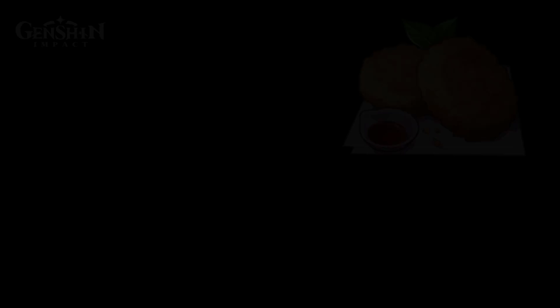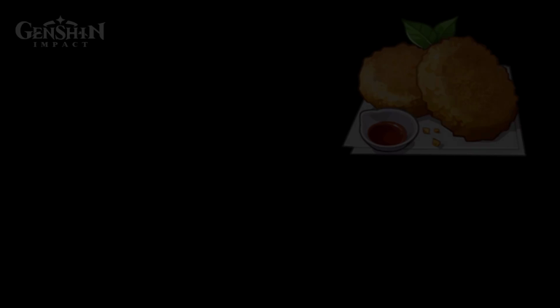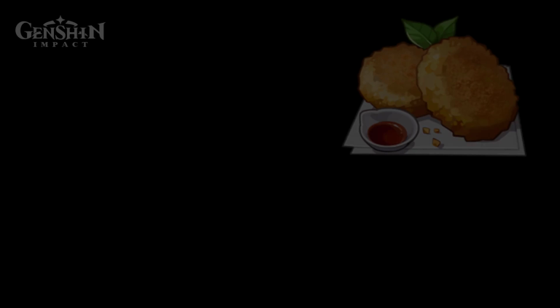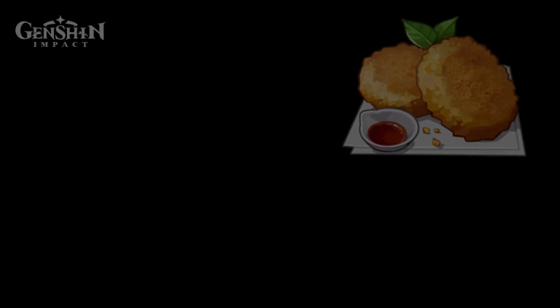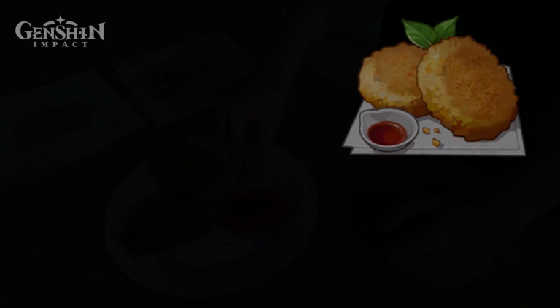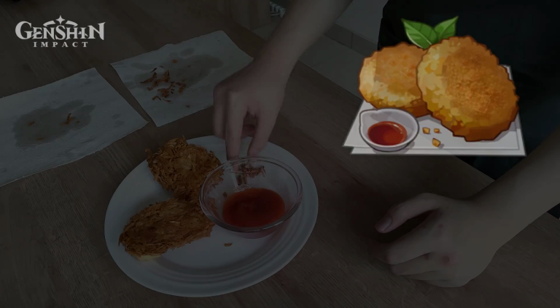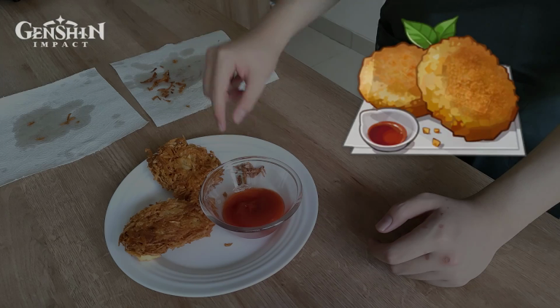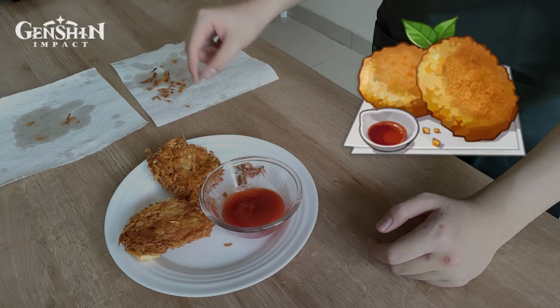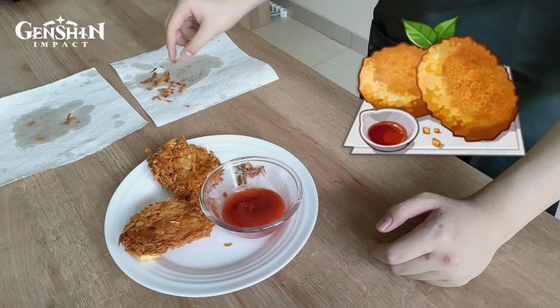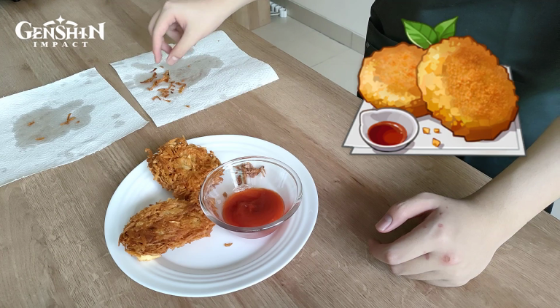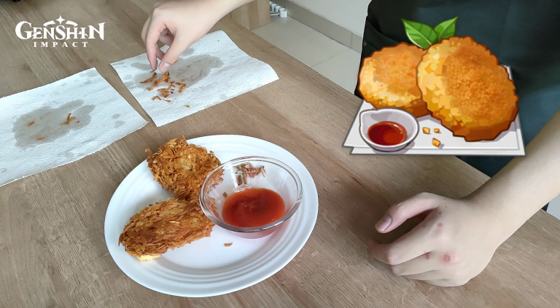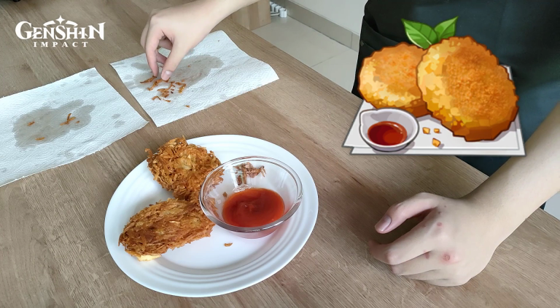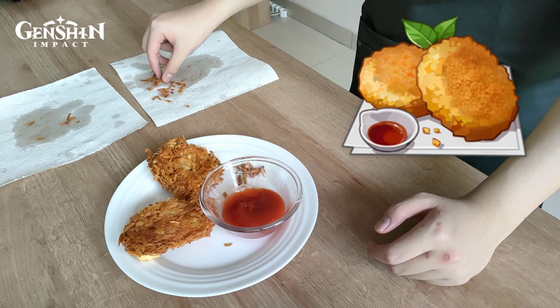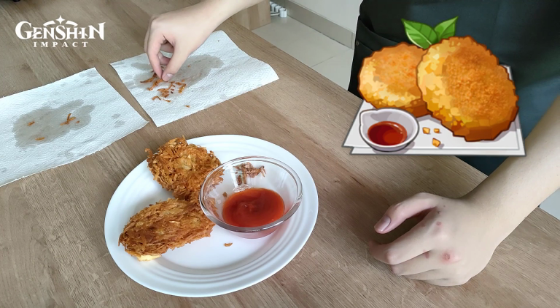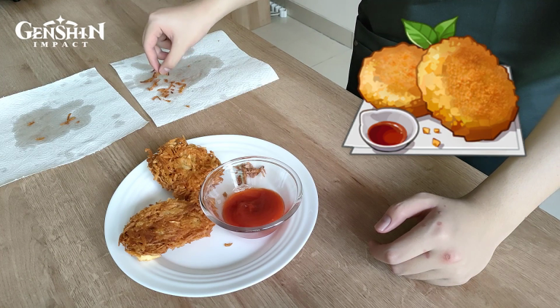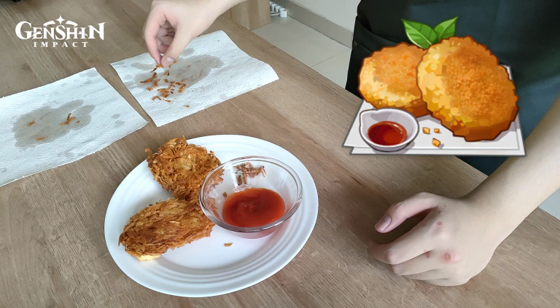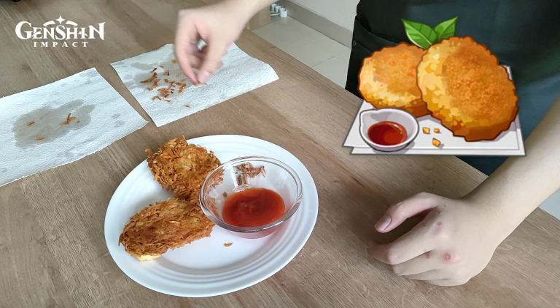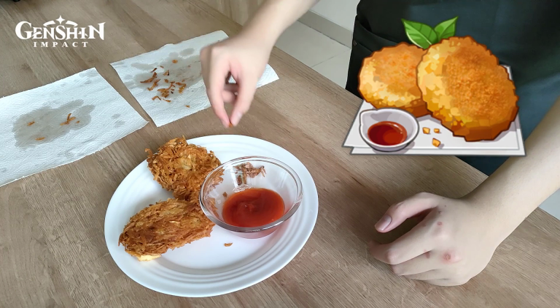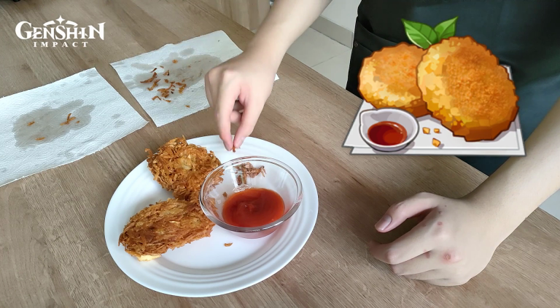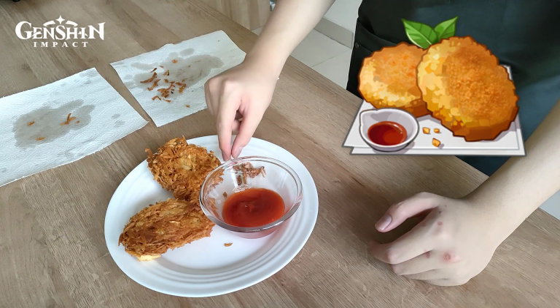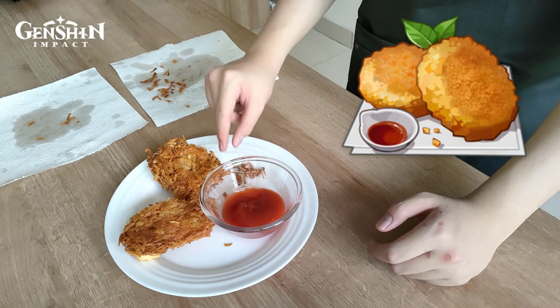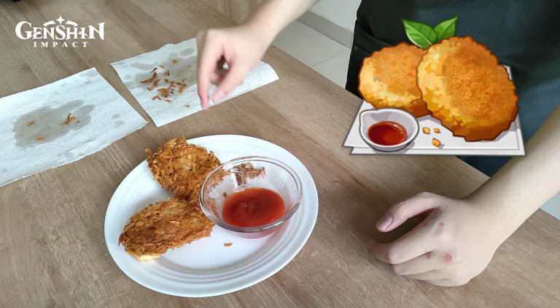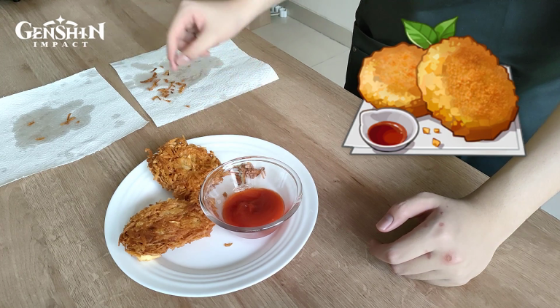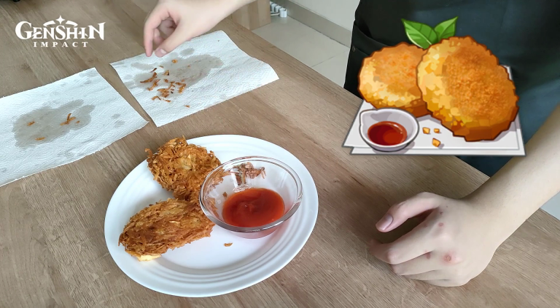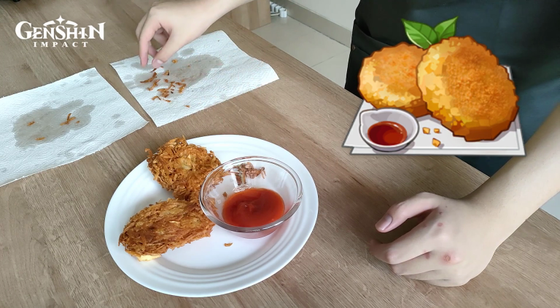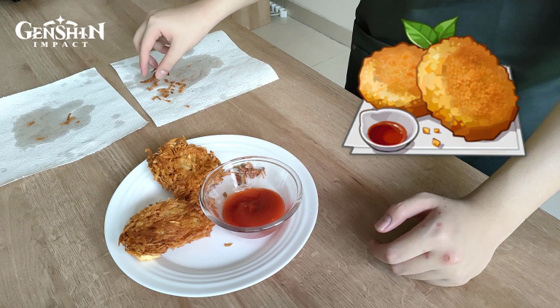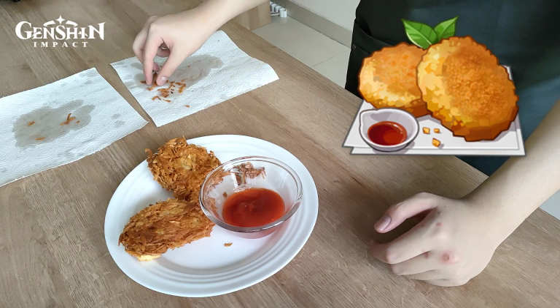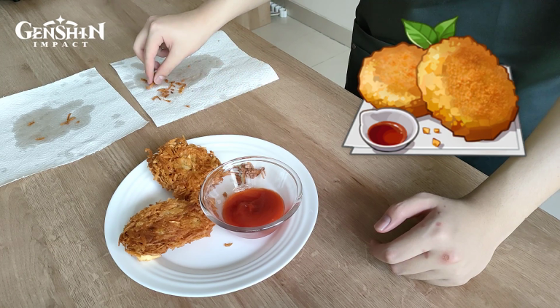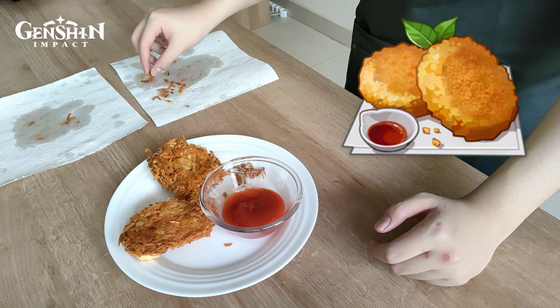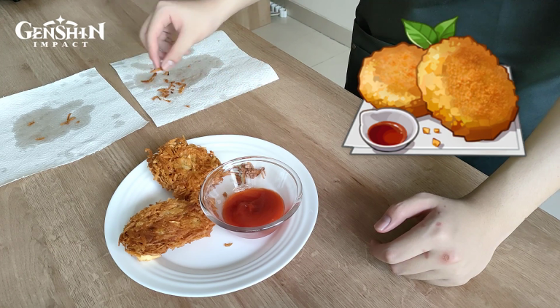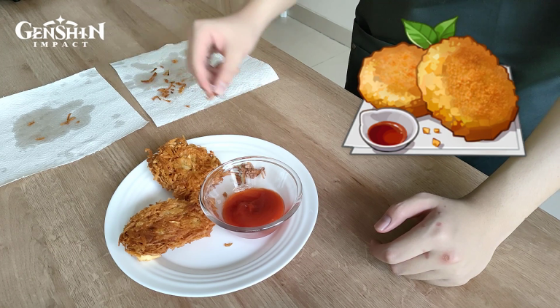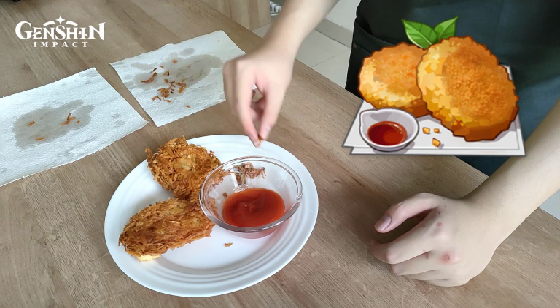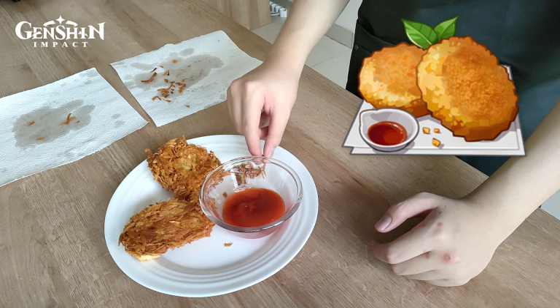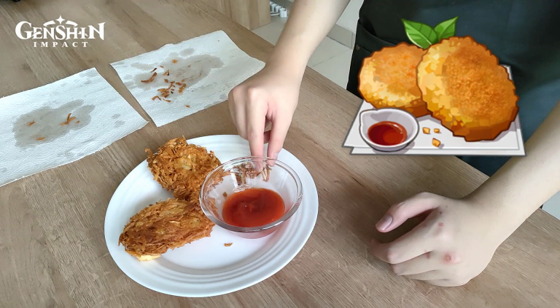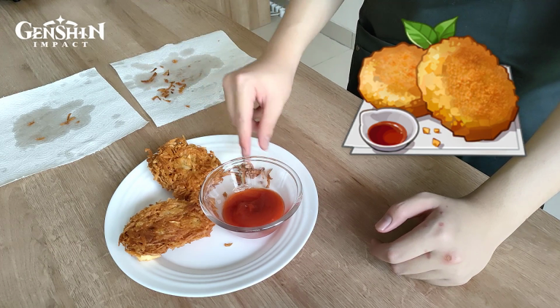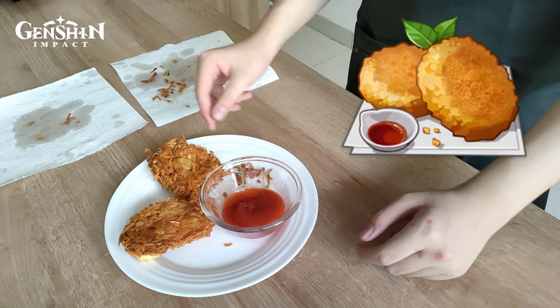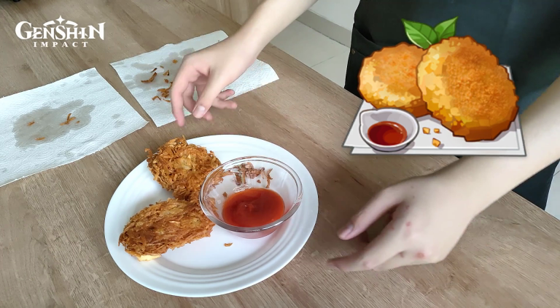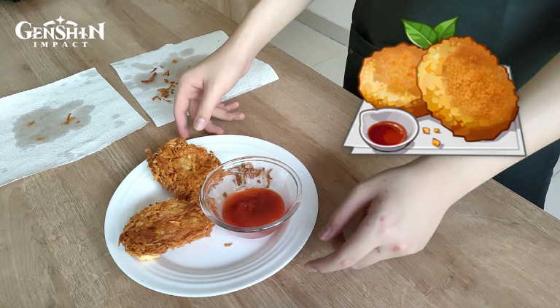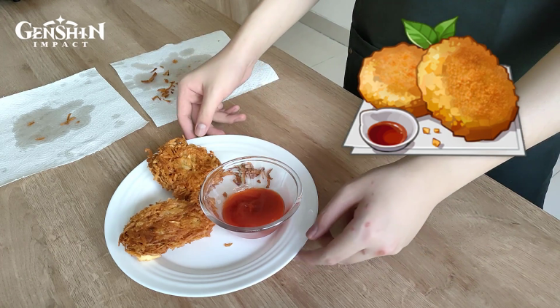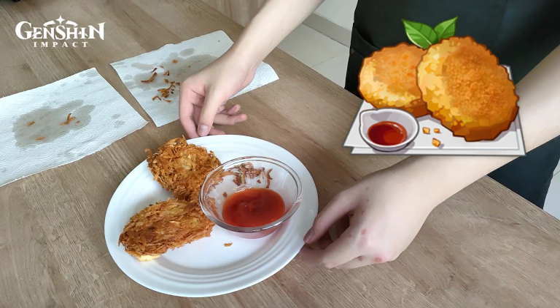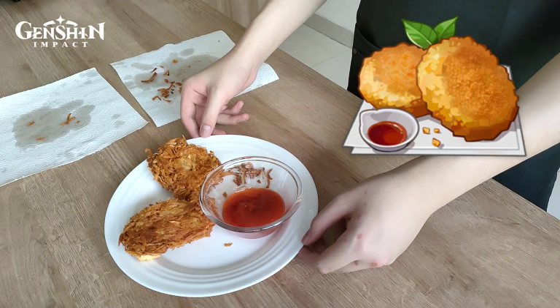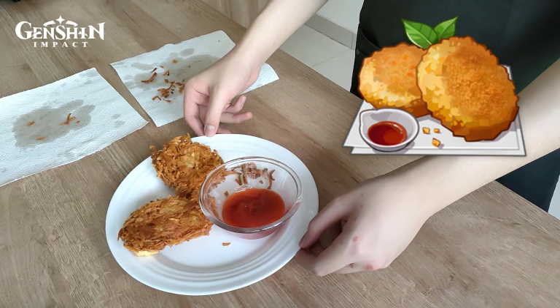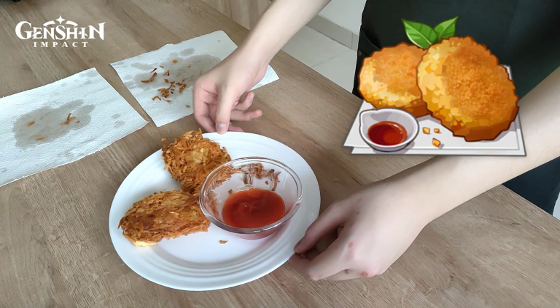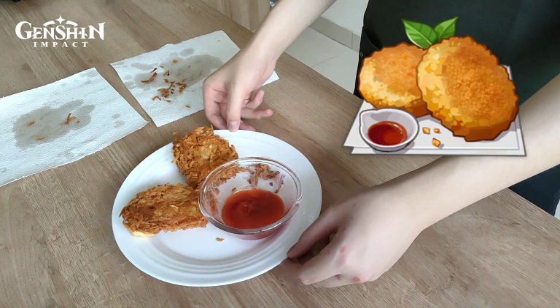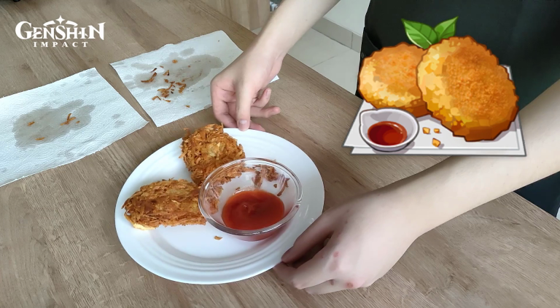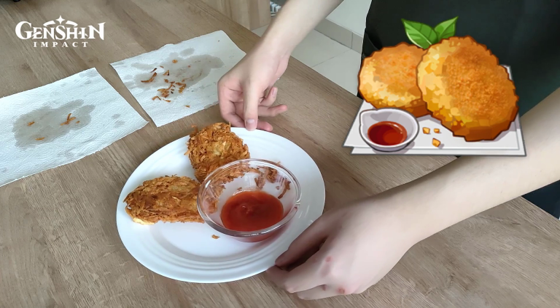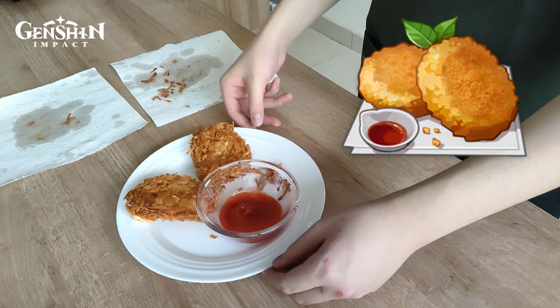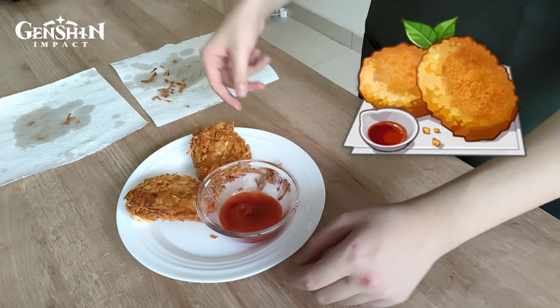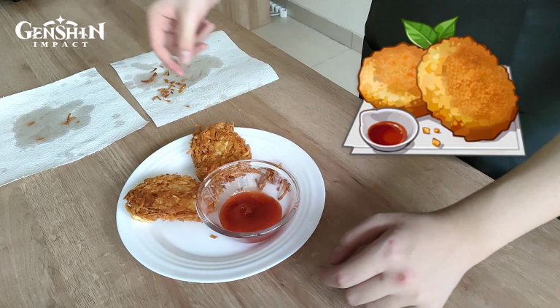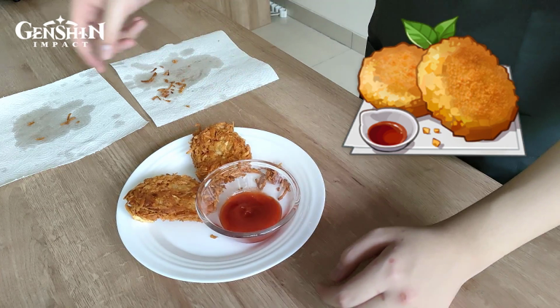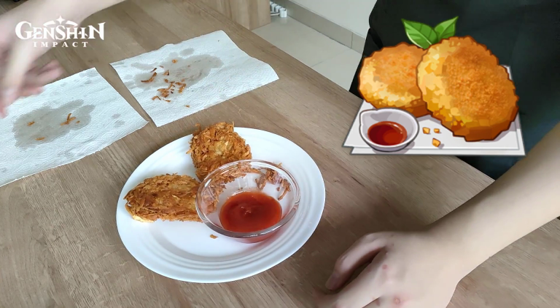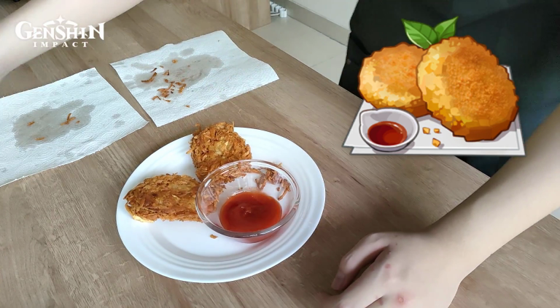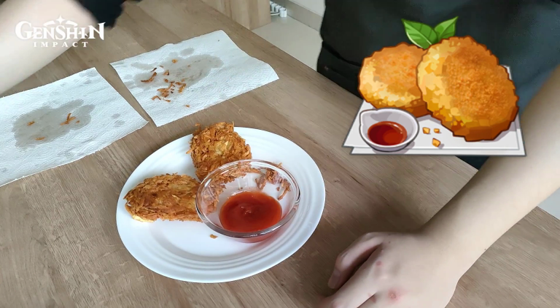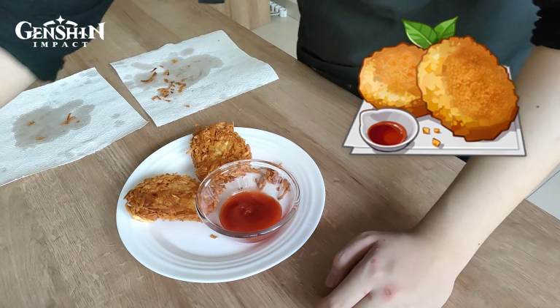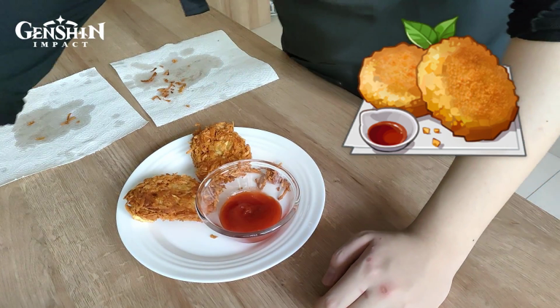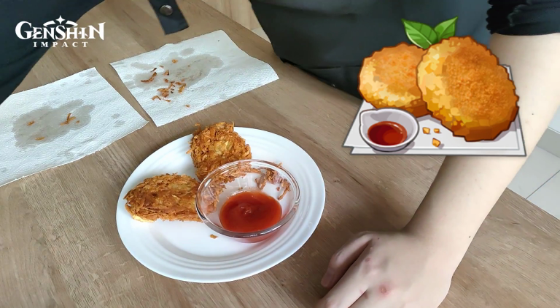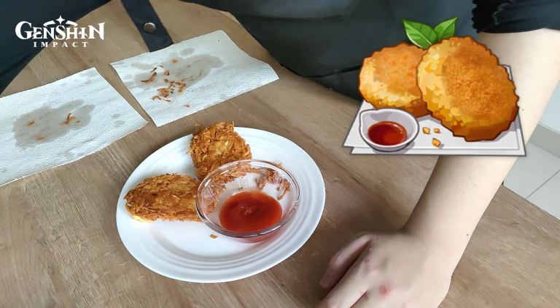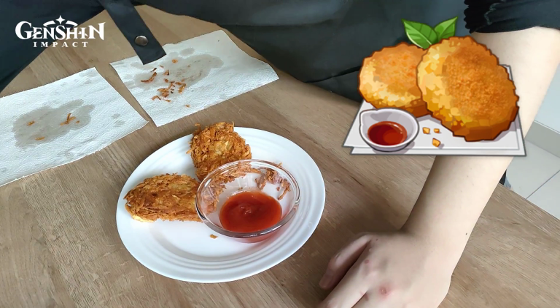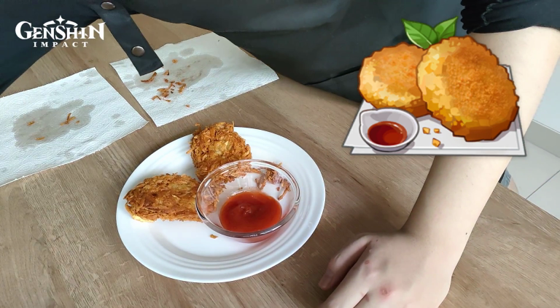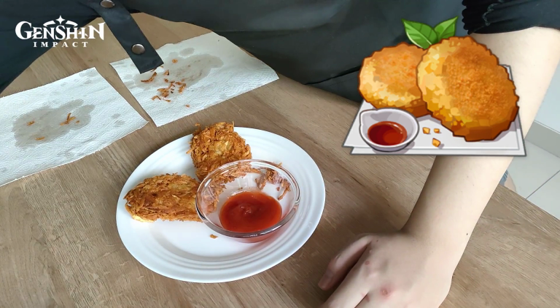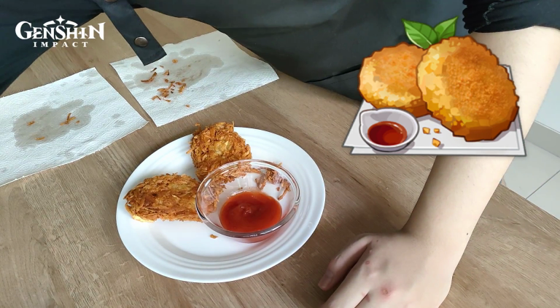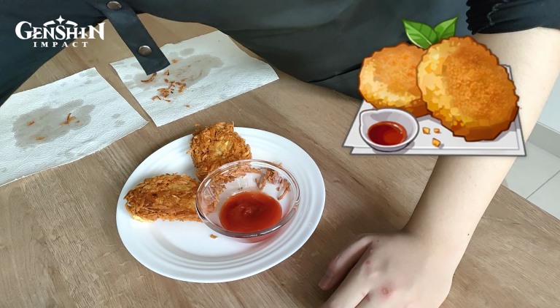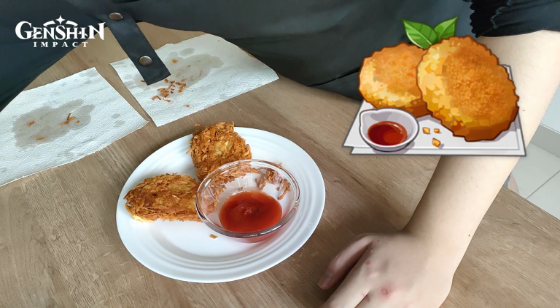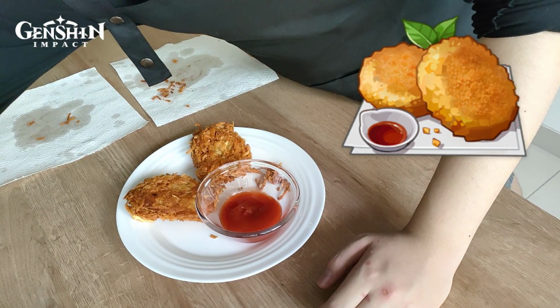Hello everyone, welcome to the second episode of Get Good Kitchen. In this episode, we're gonna go for Mondstadt Hashbrown from Genshin Impact.